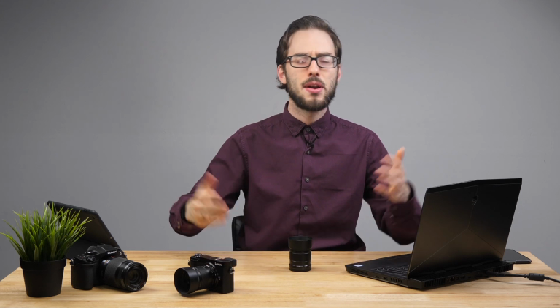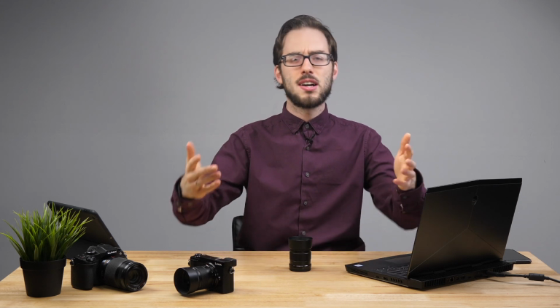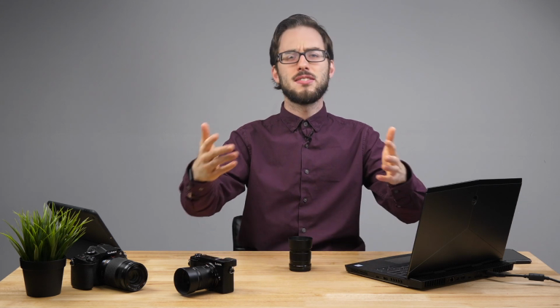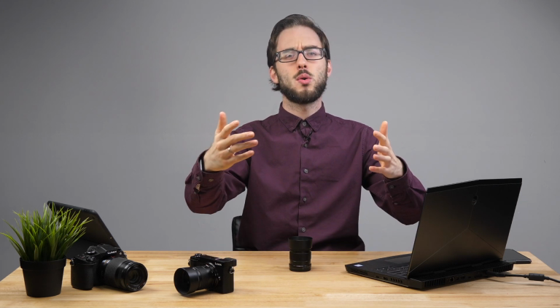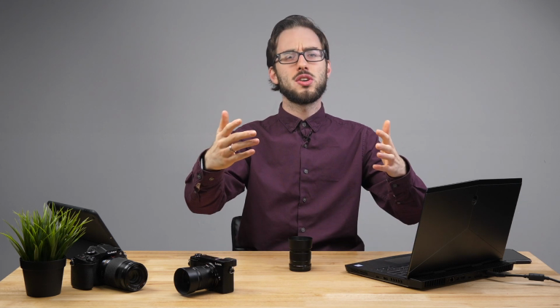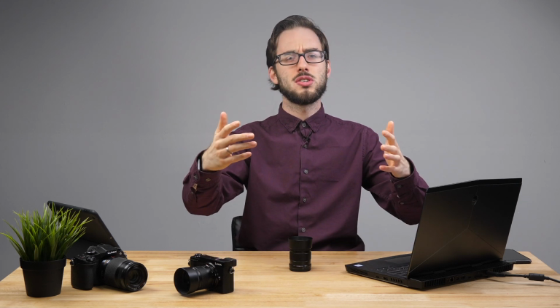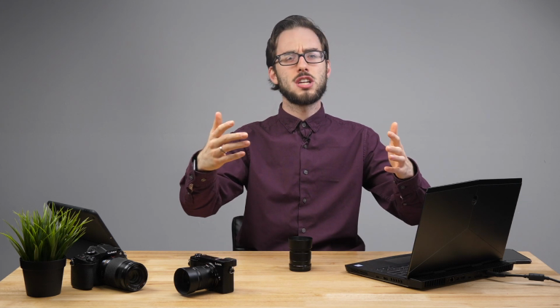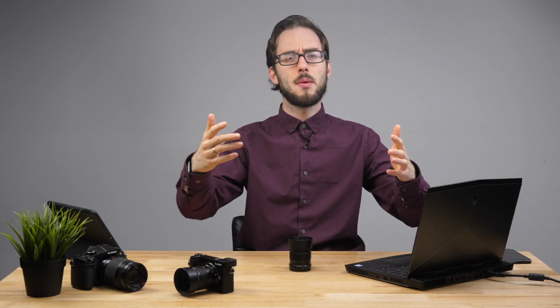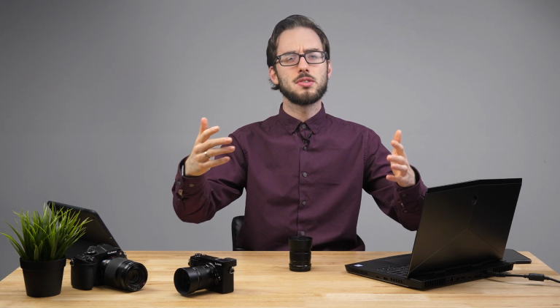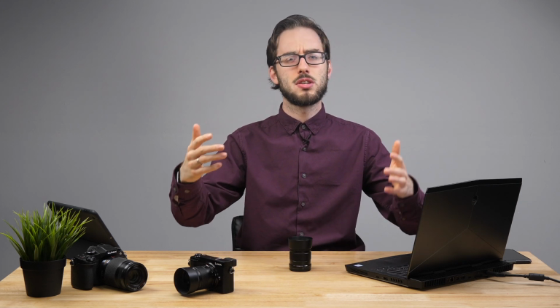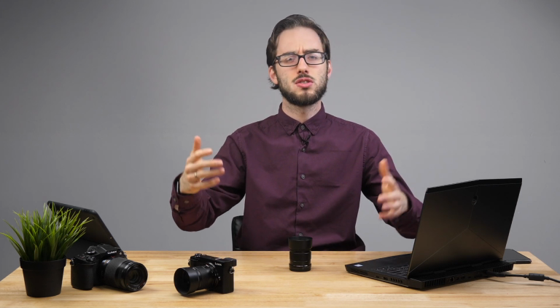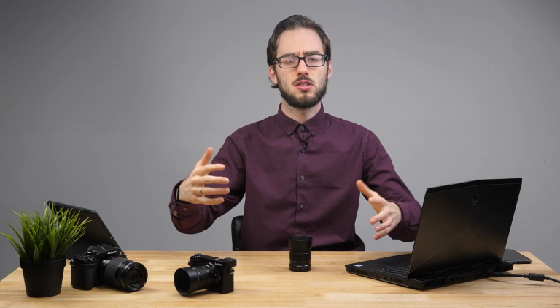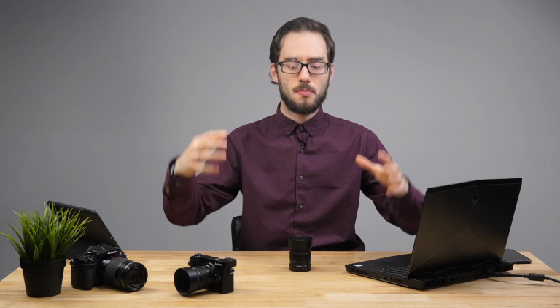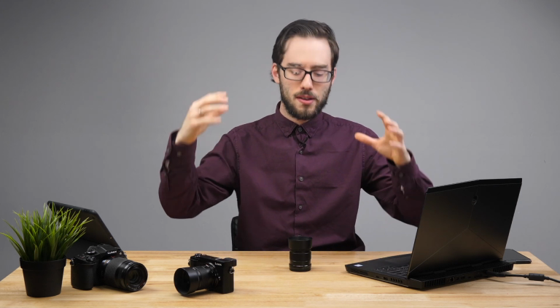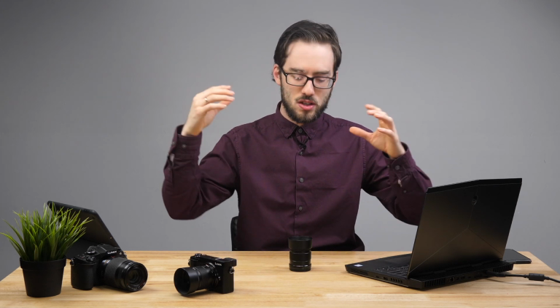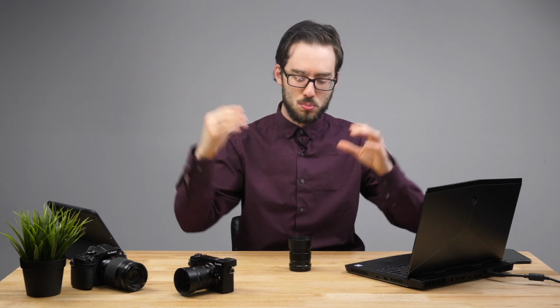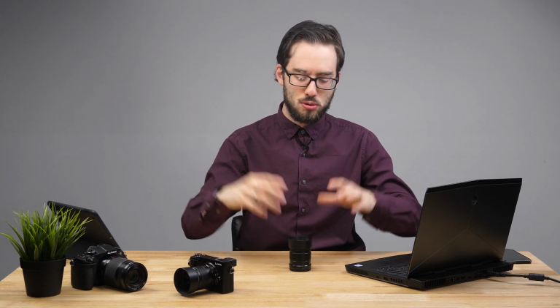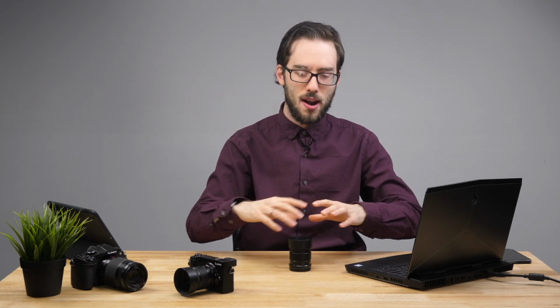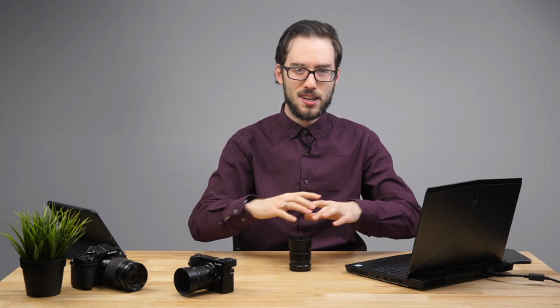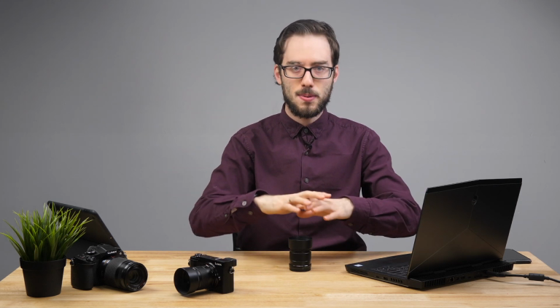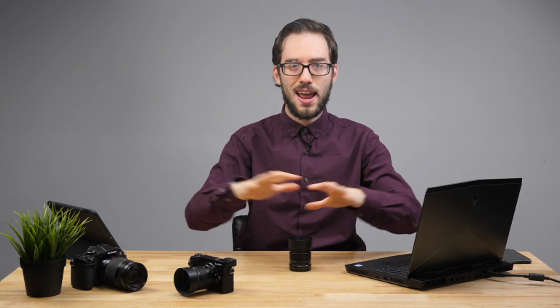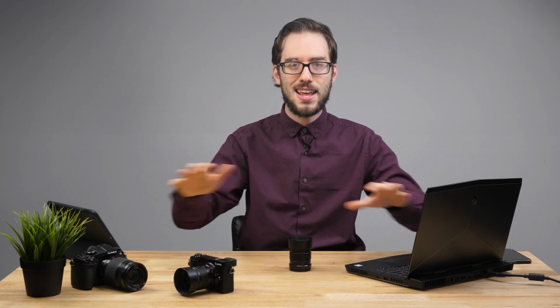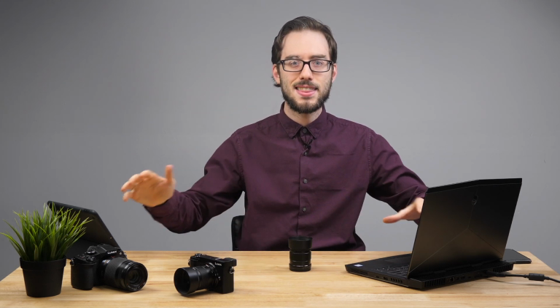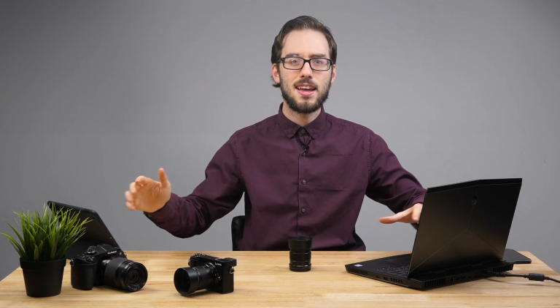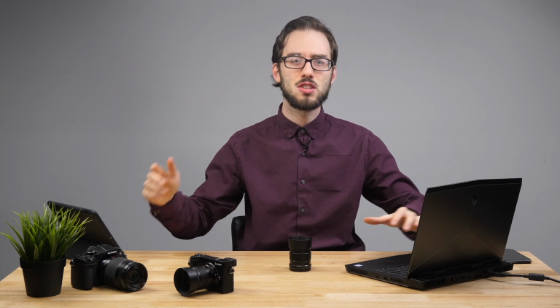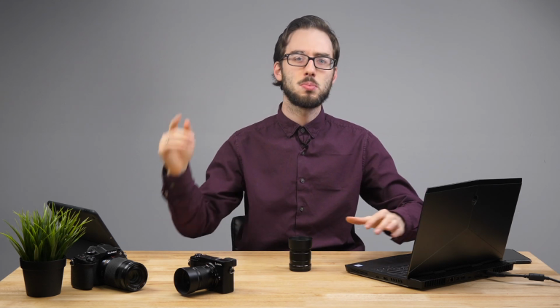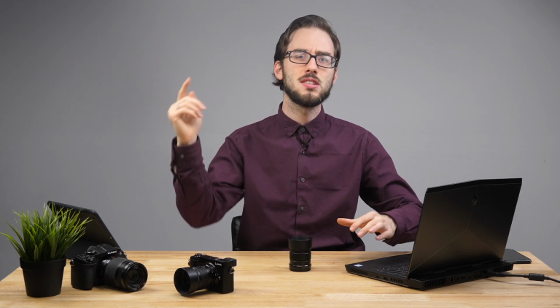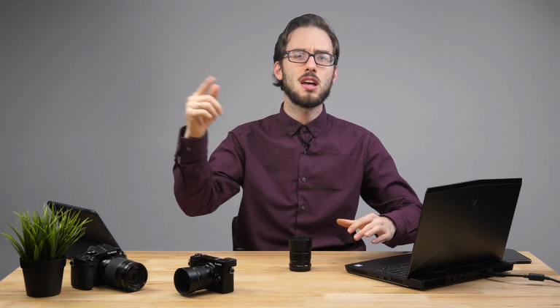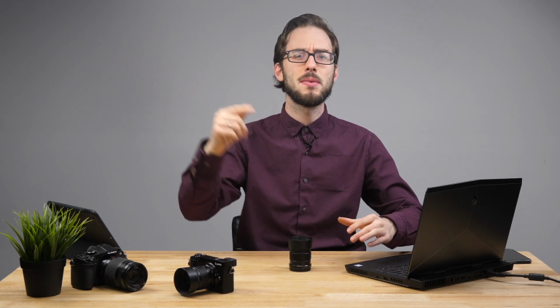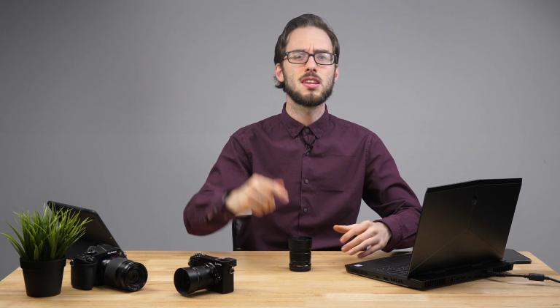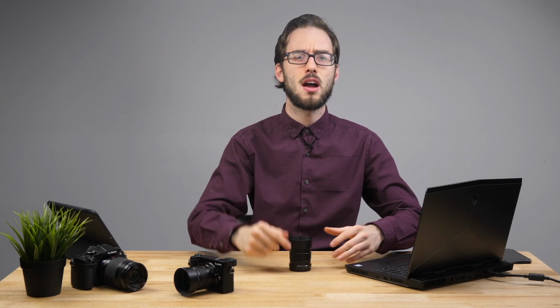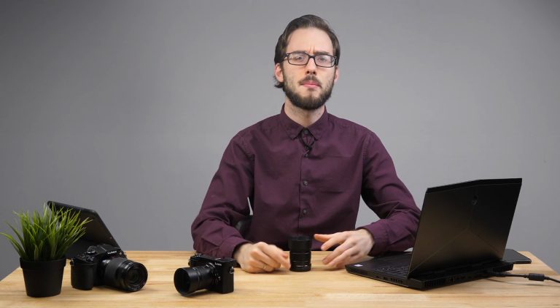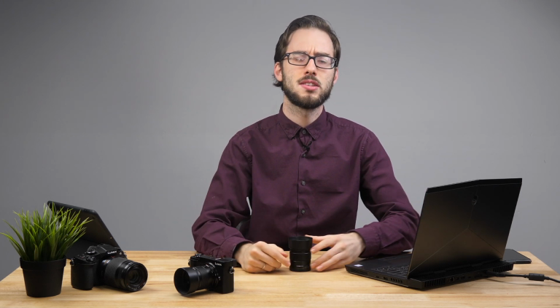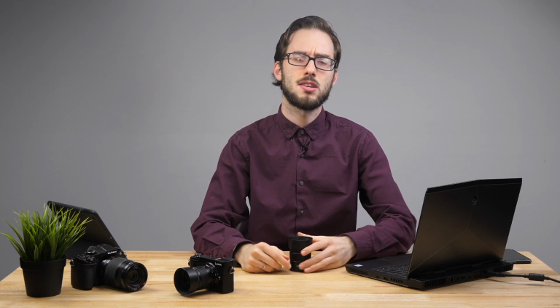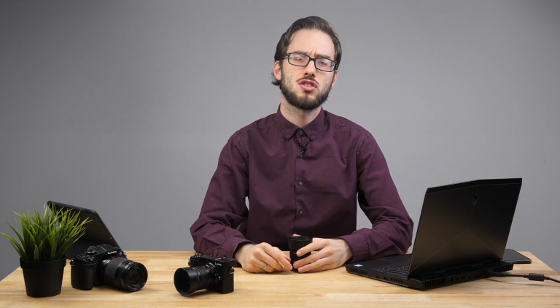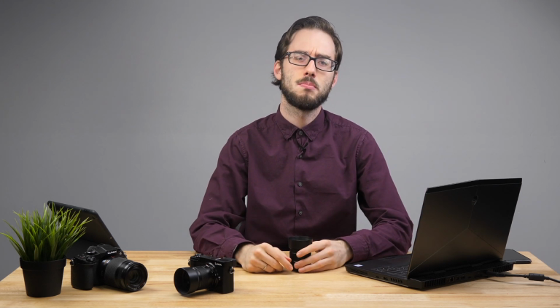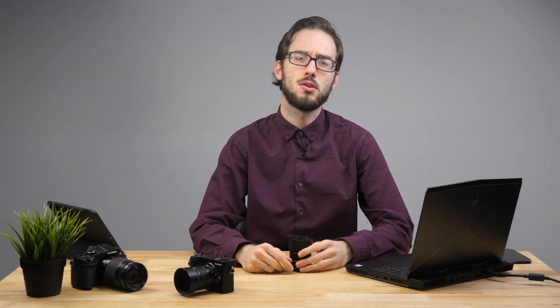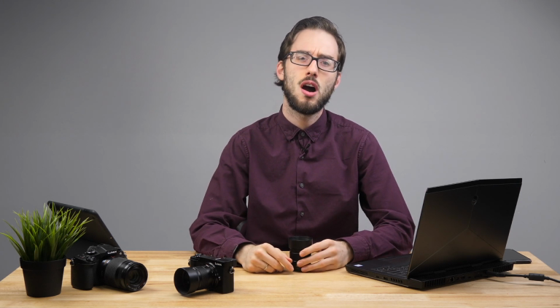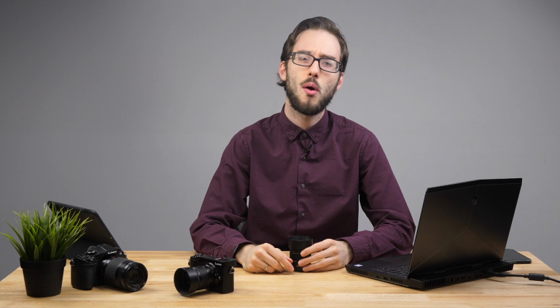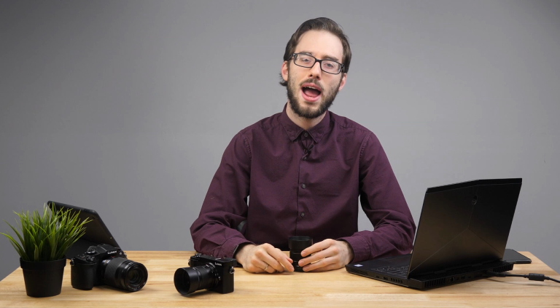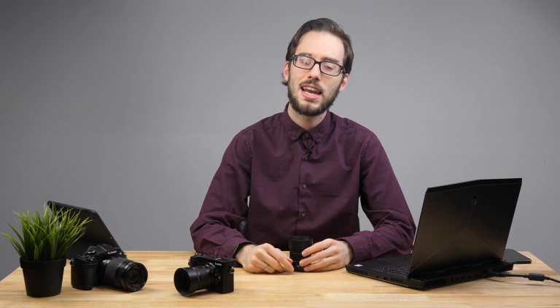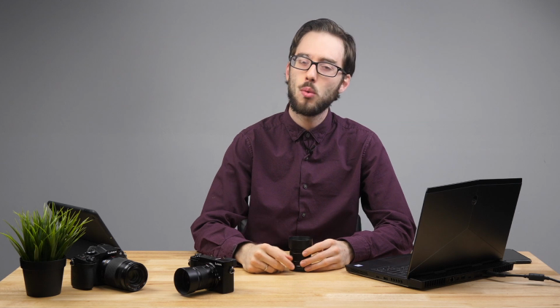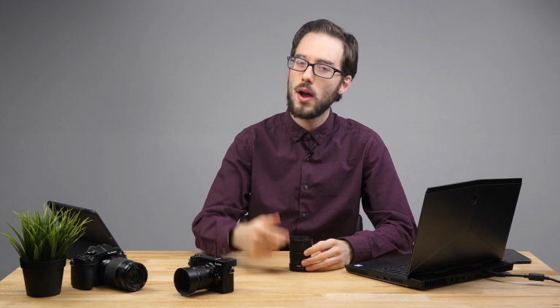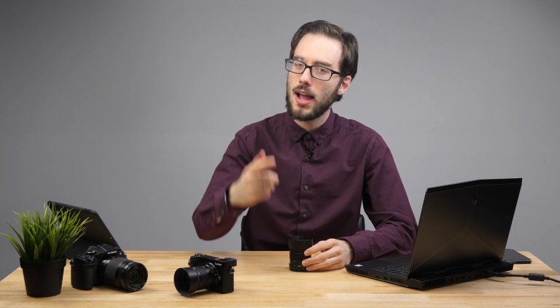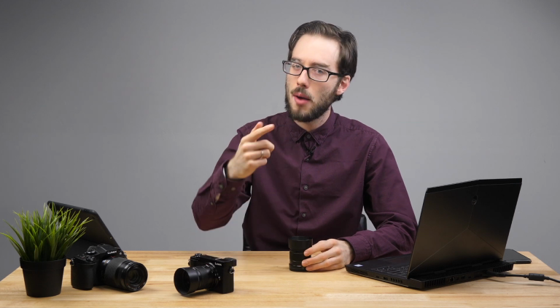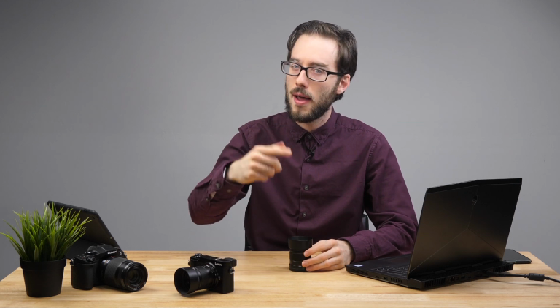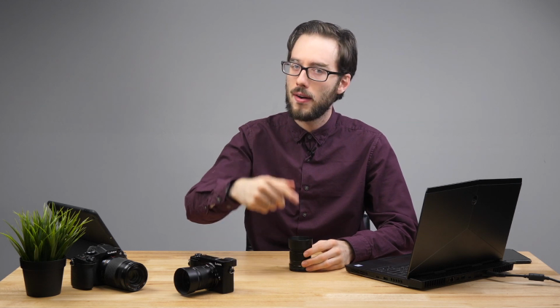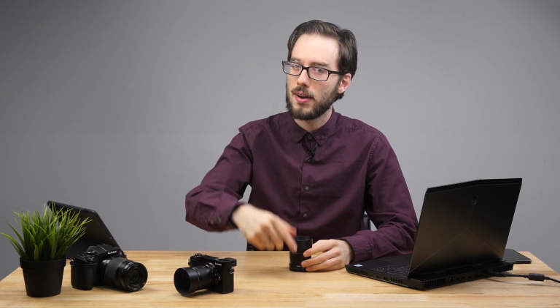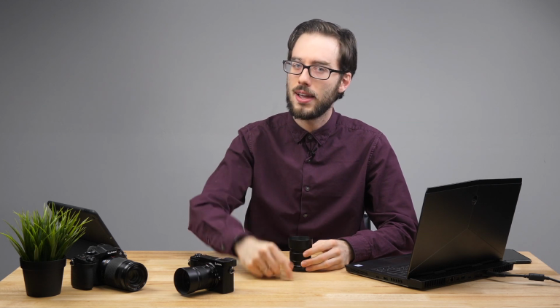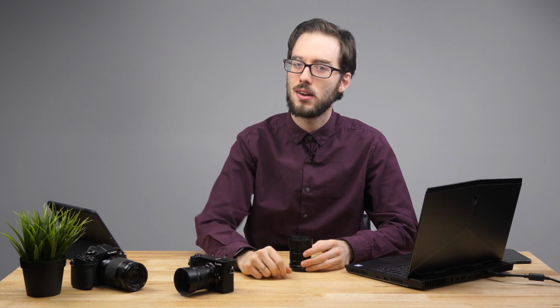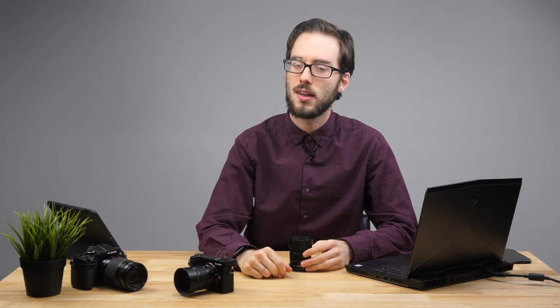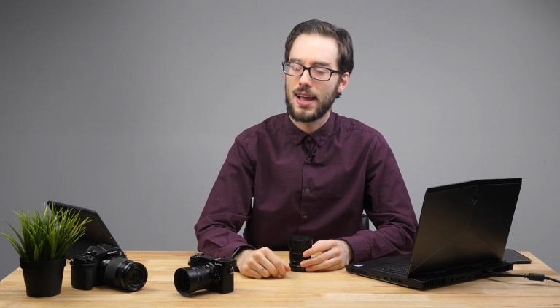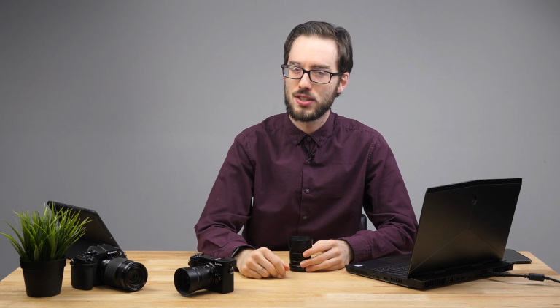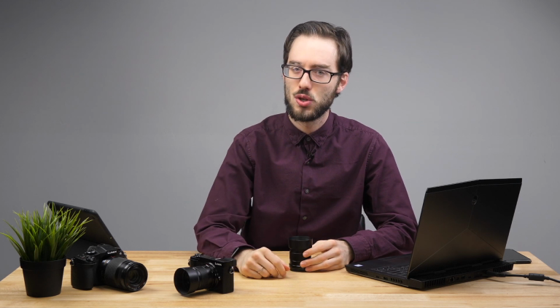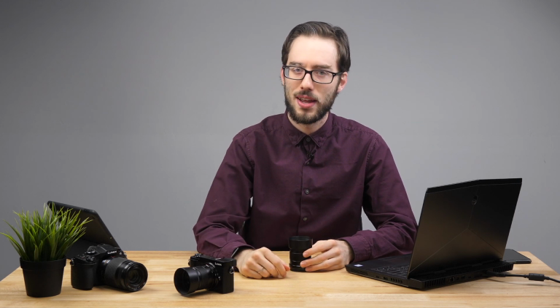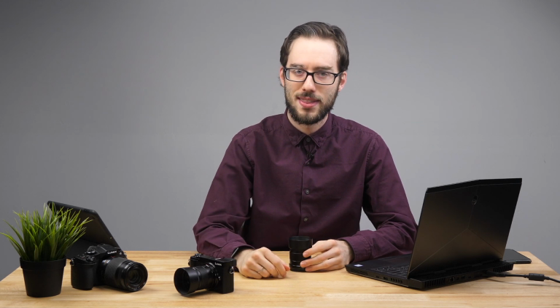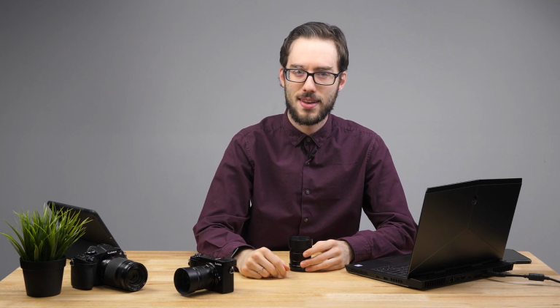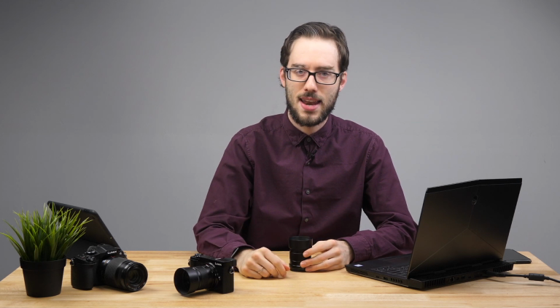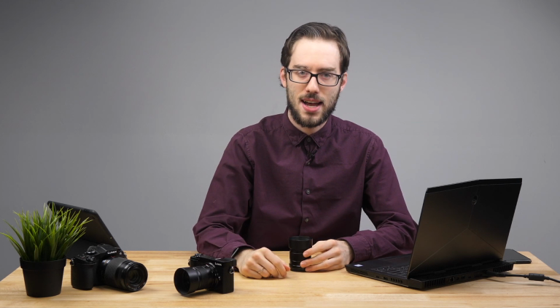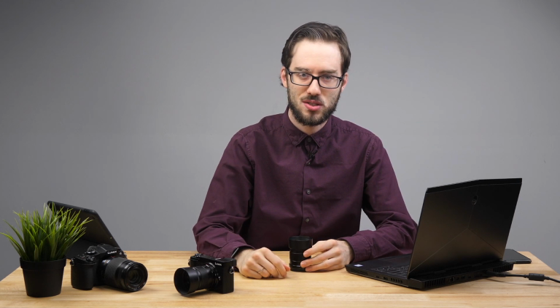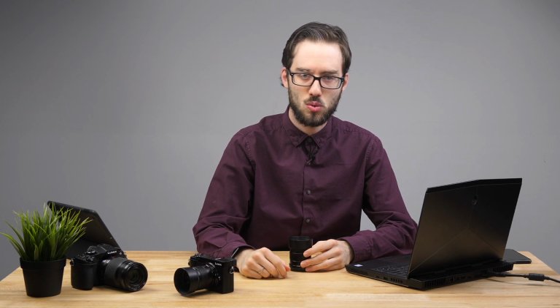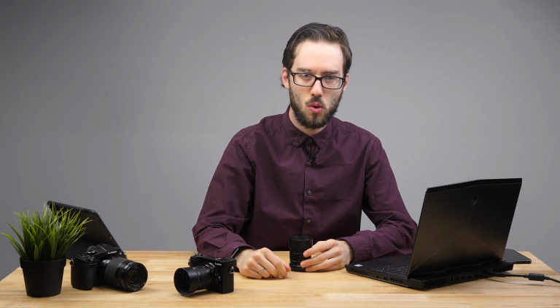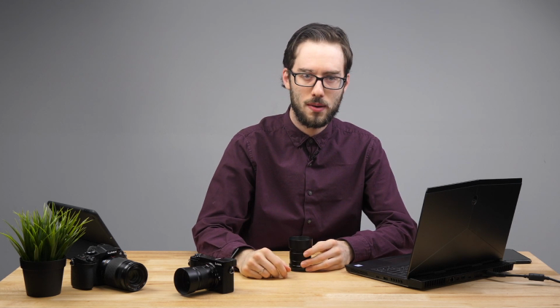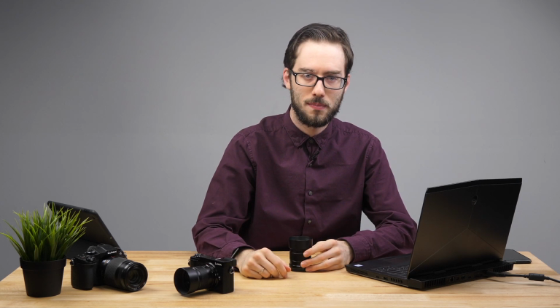Anyway, guys, if you have any questions, comments, or concerns about this product or anything else, please let me know in the comment section below. Anyway, I'm Eric, and I'll catch you in the next one.